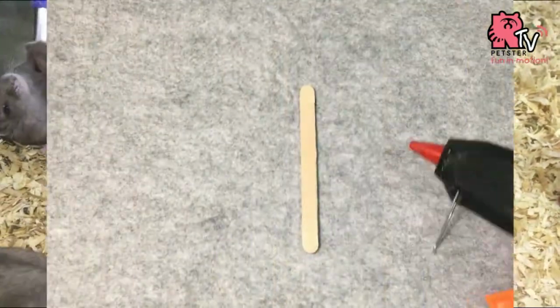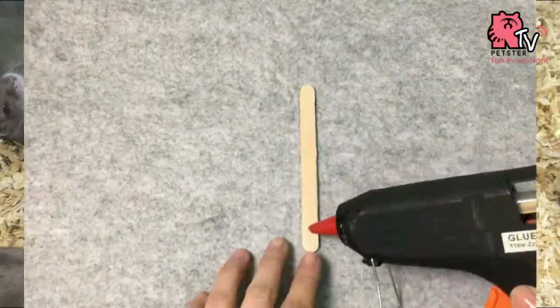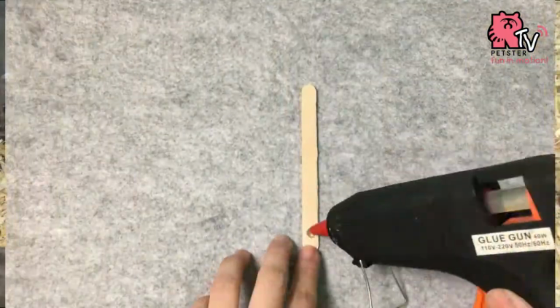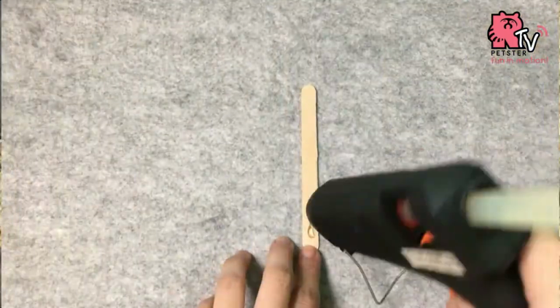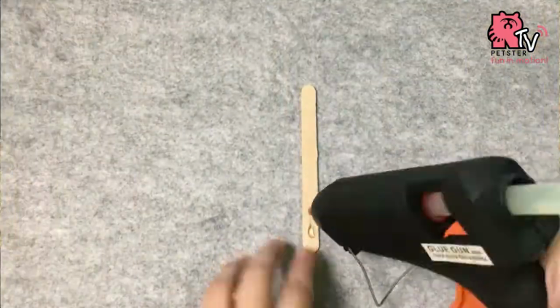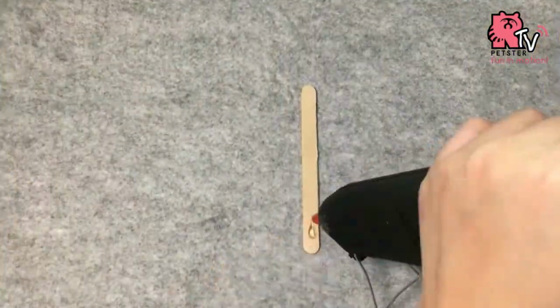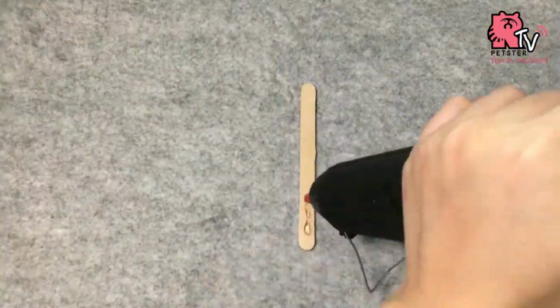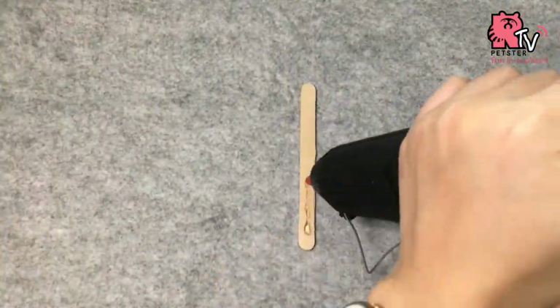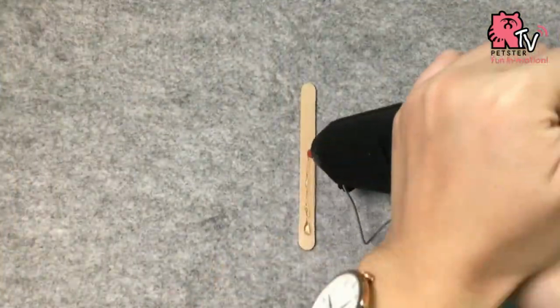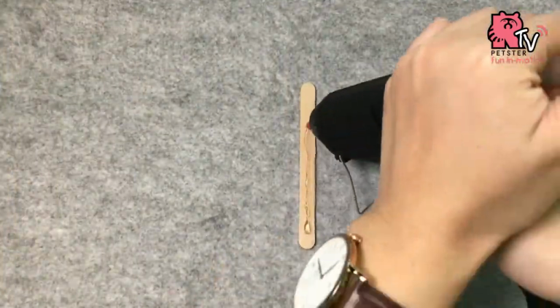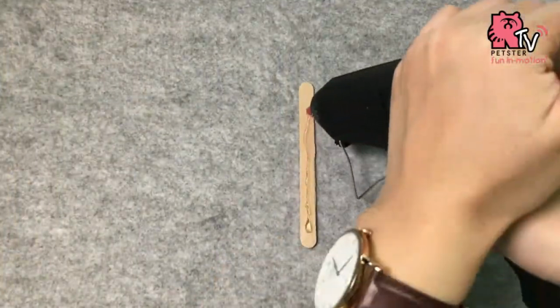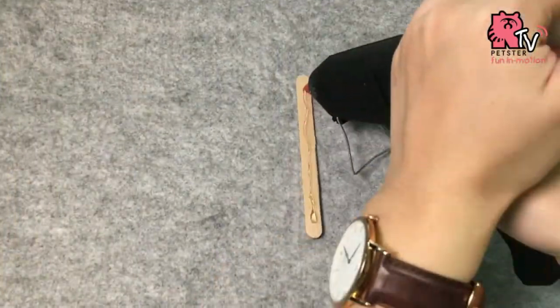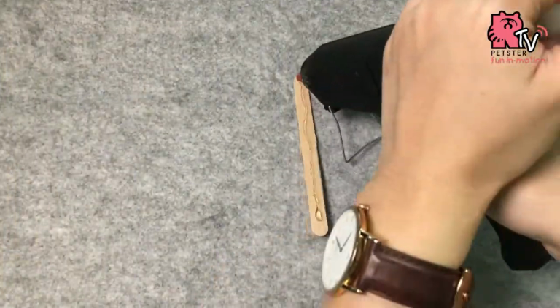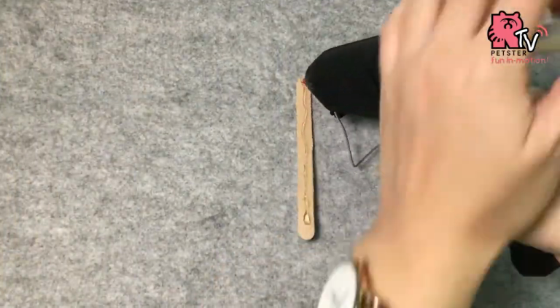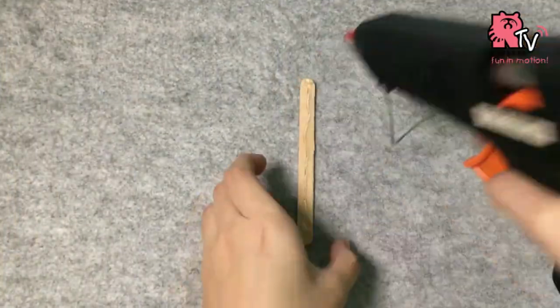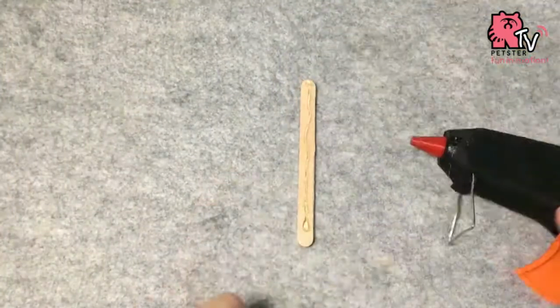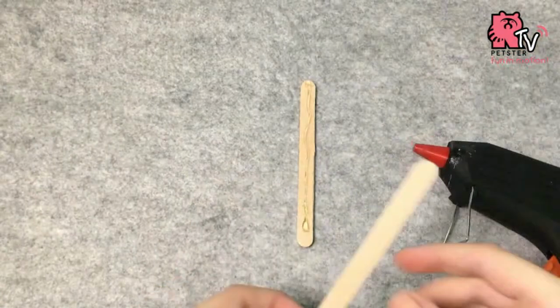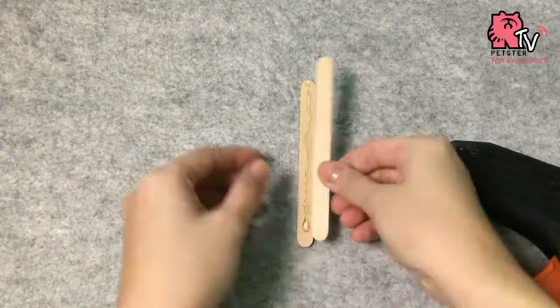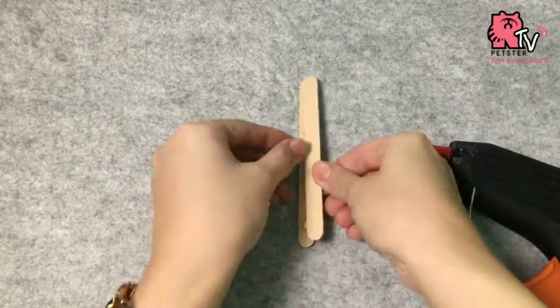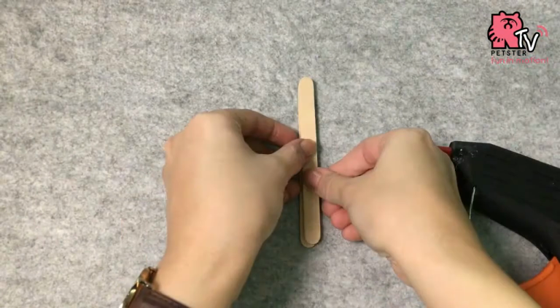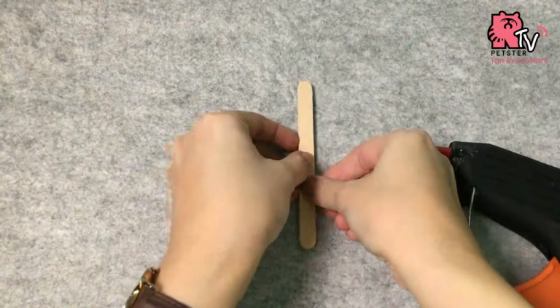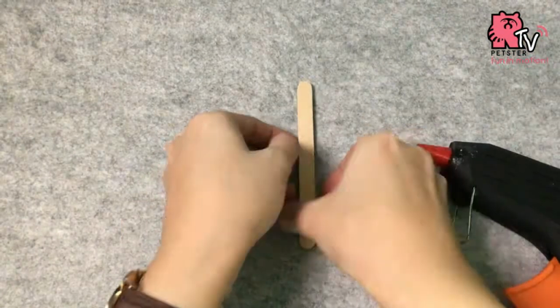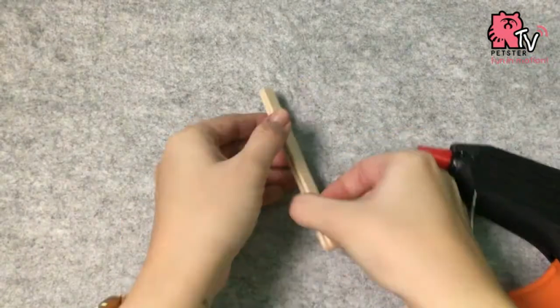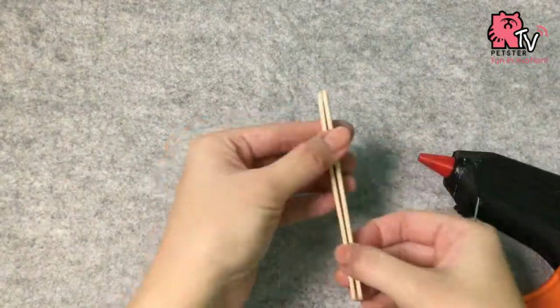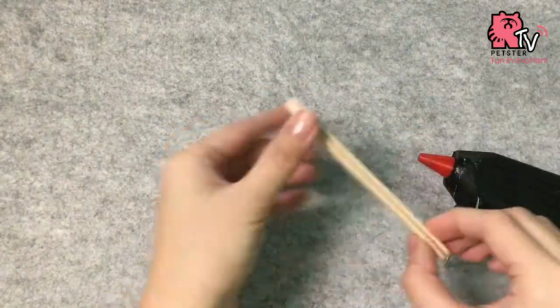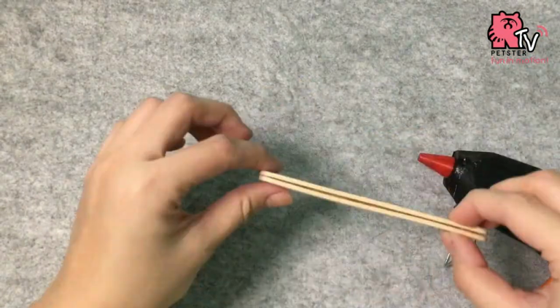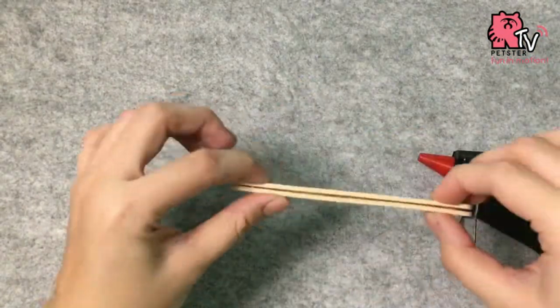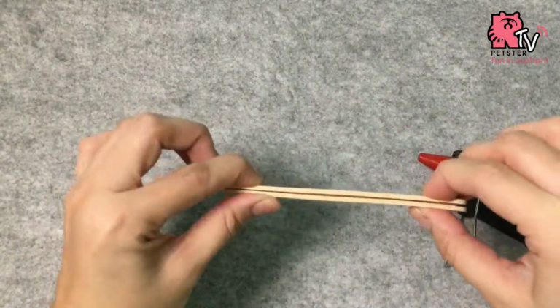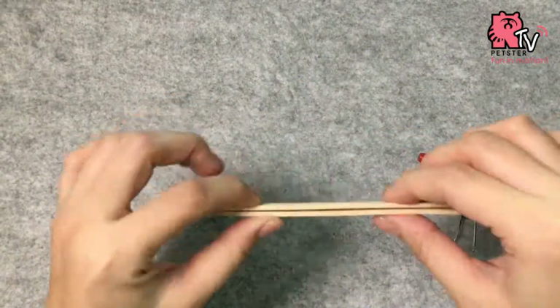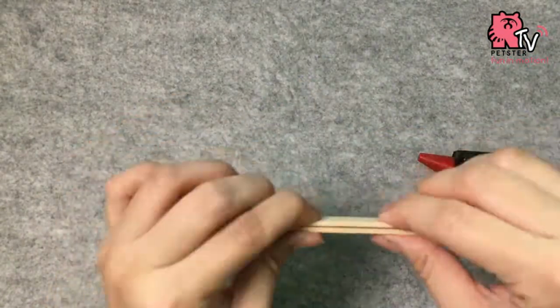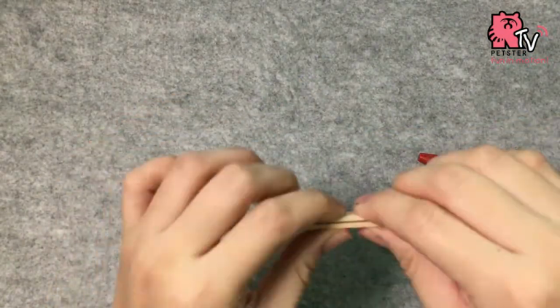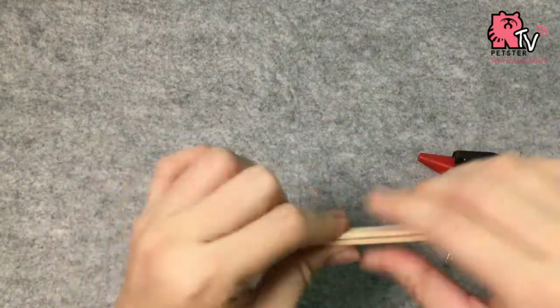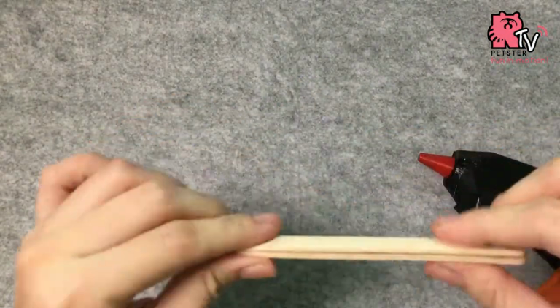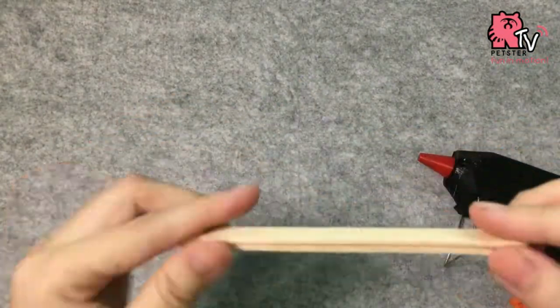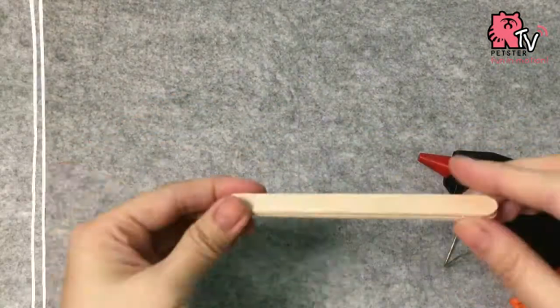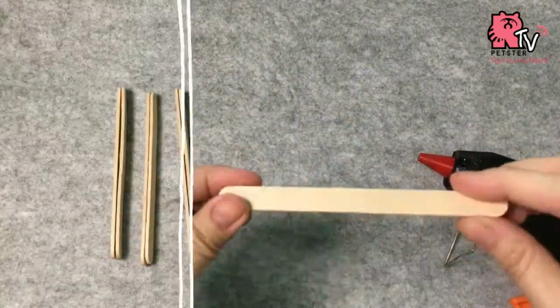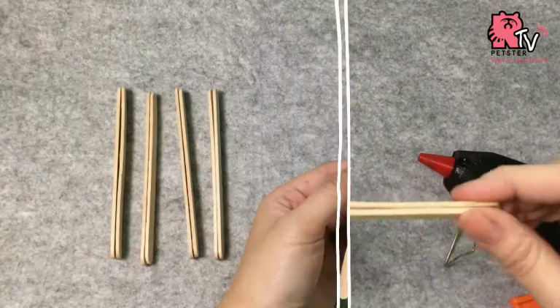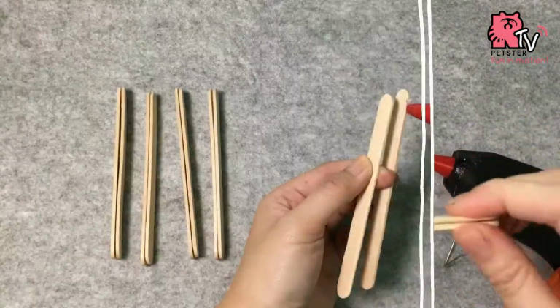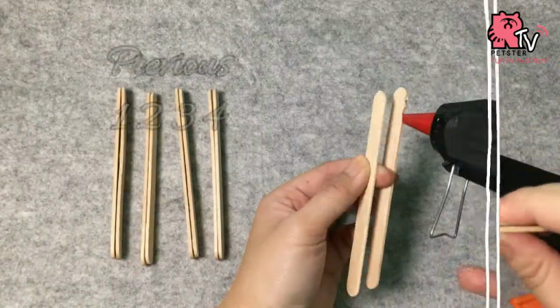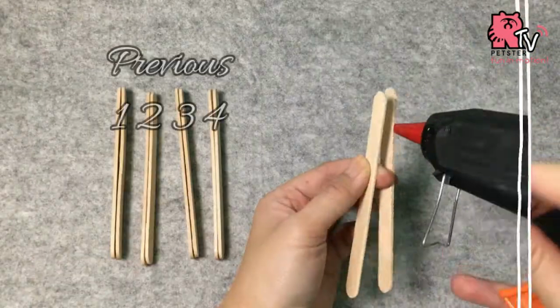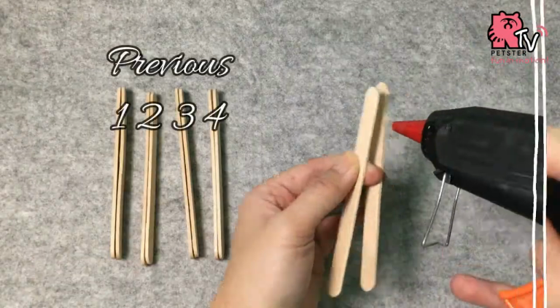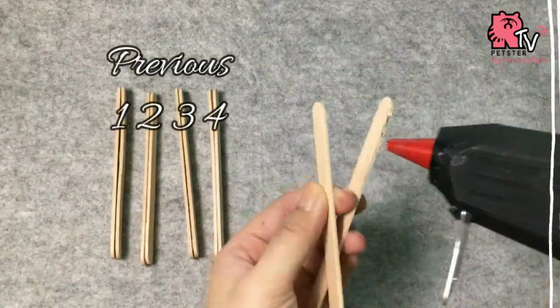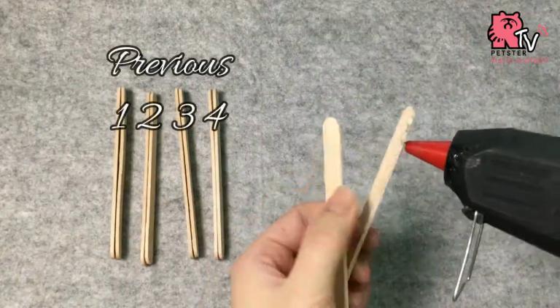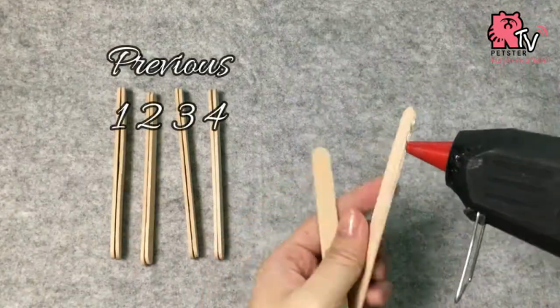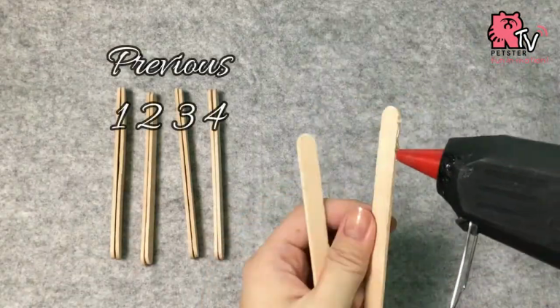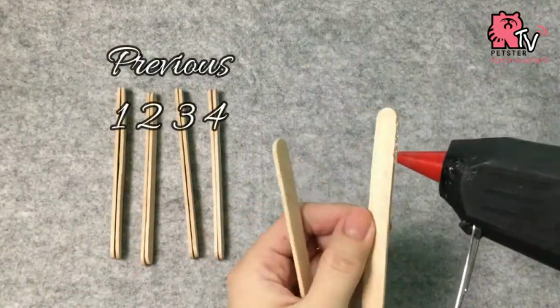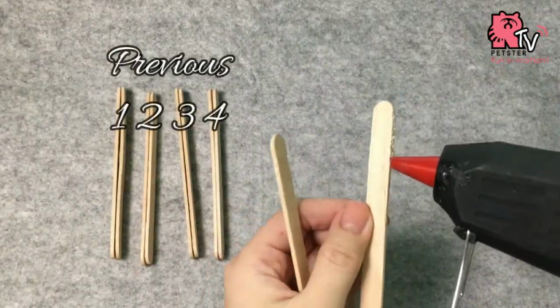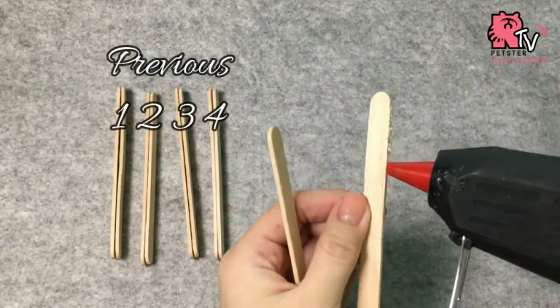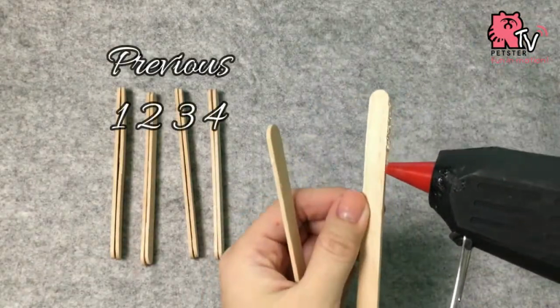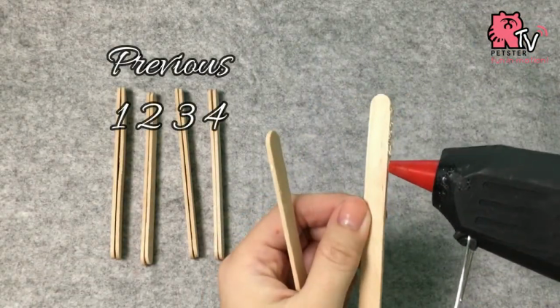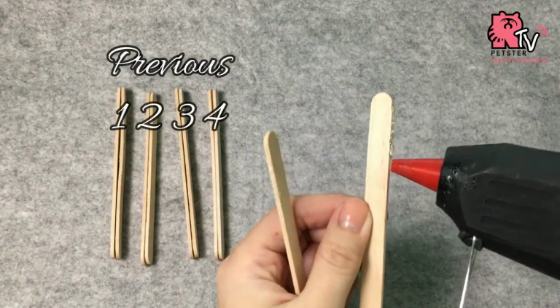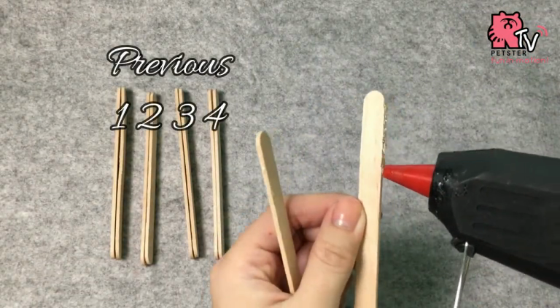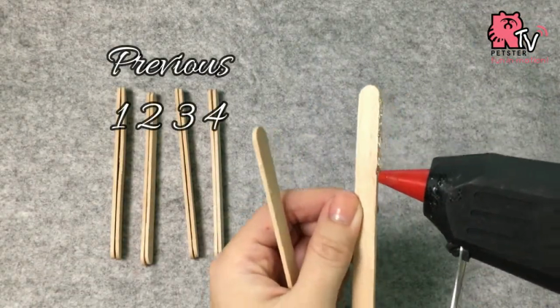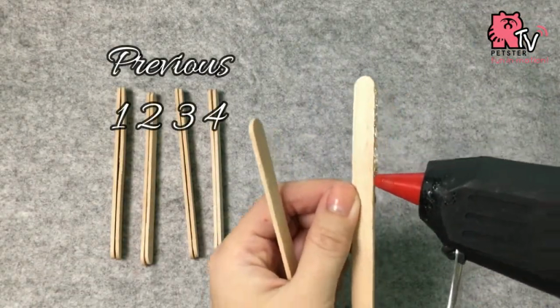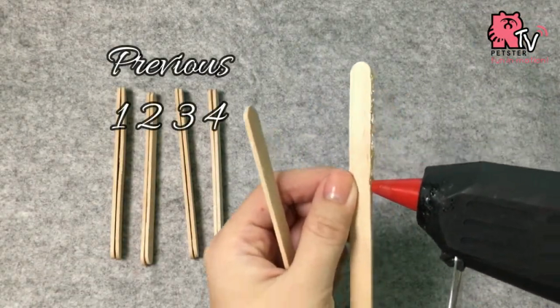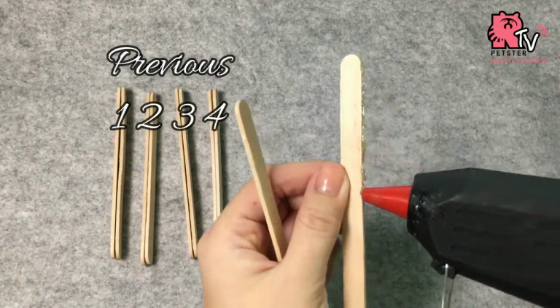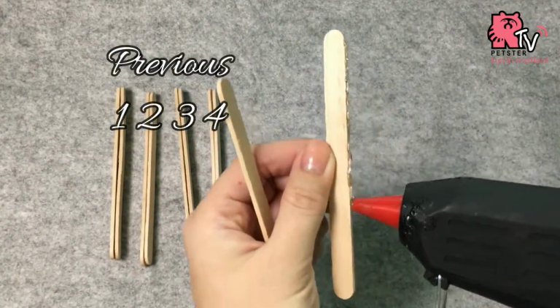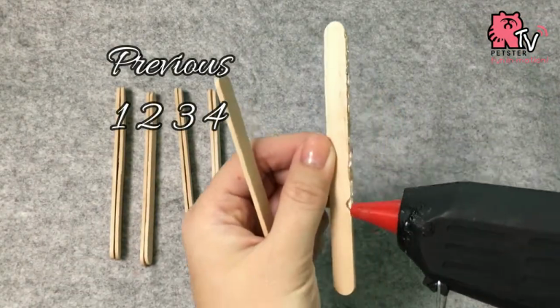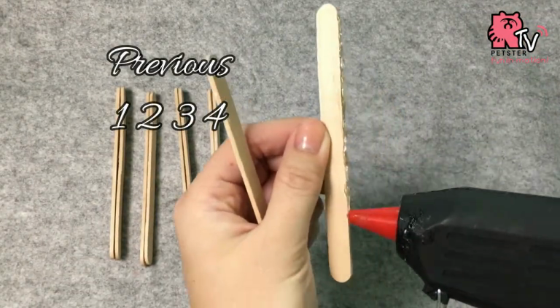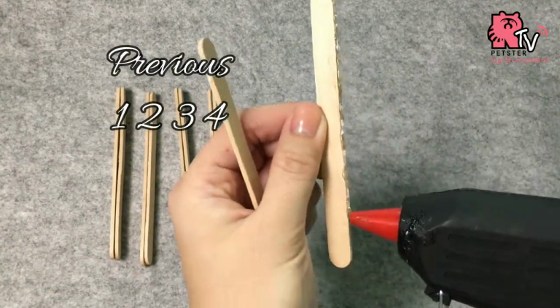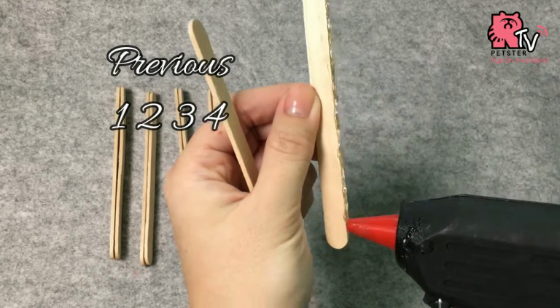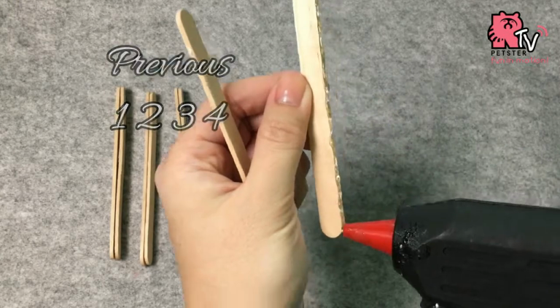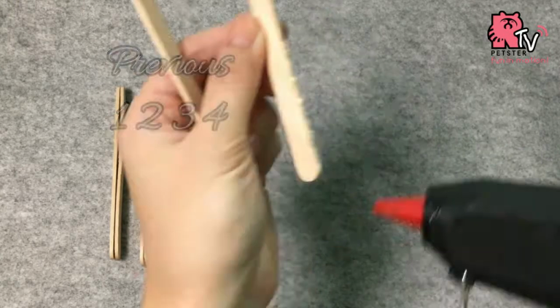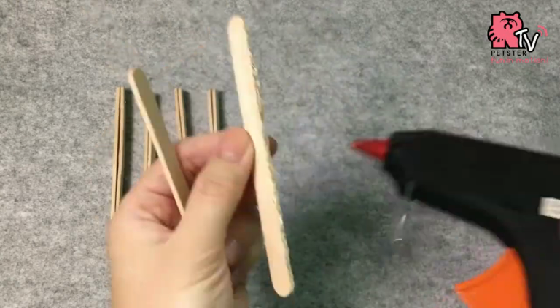First you need to glue ice cream sticks on top of each other. Make four of those, and then for the roof, you're going to glue them side by side.